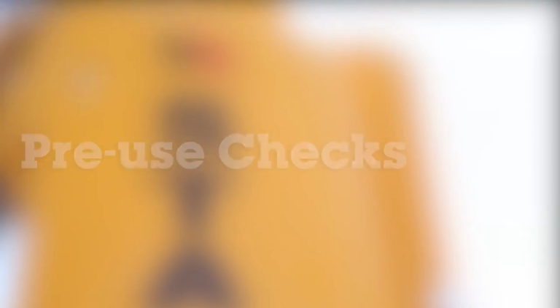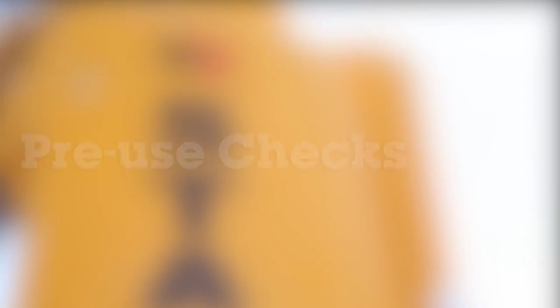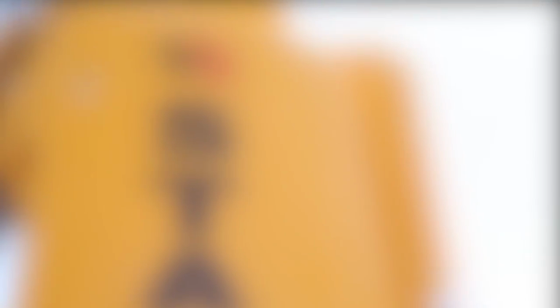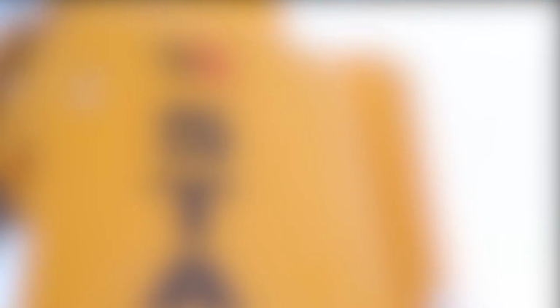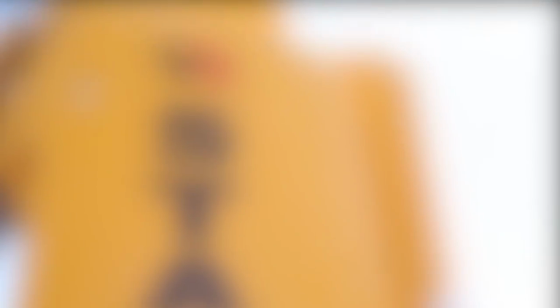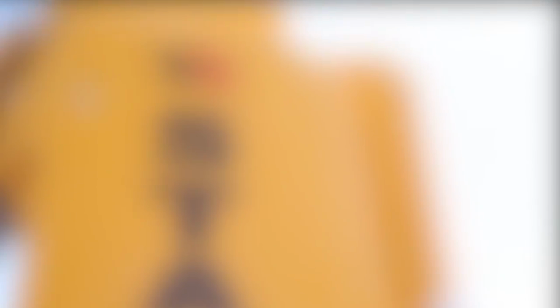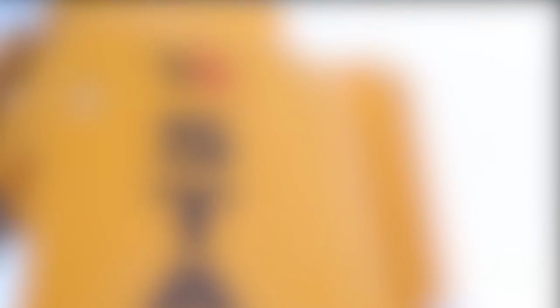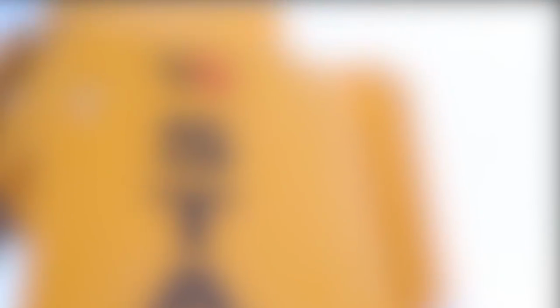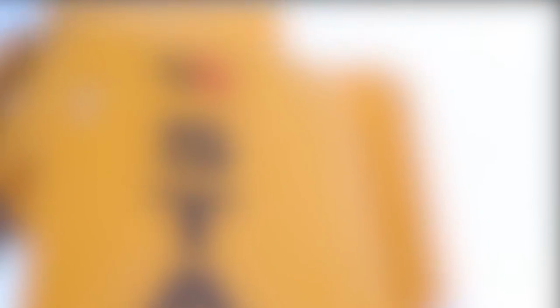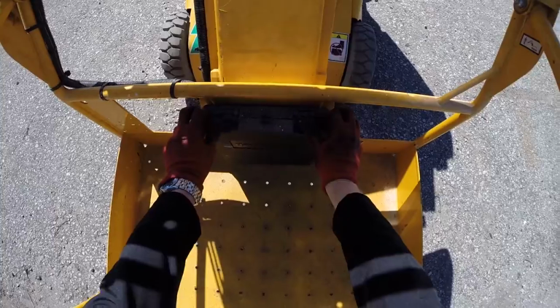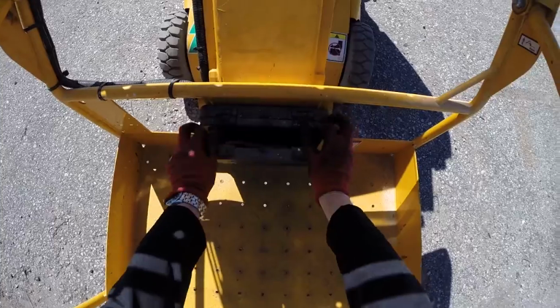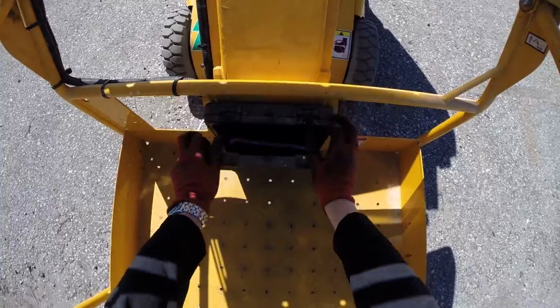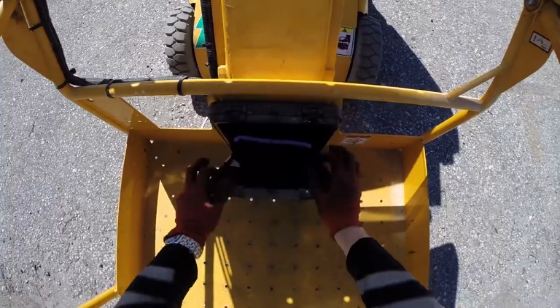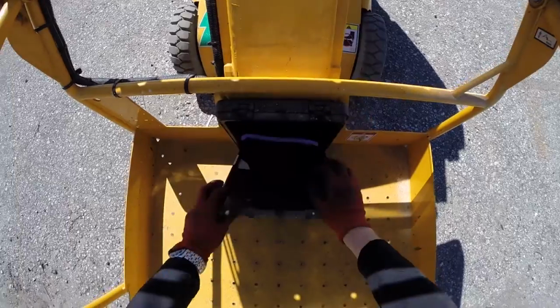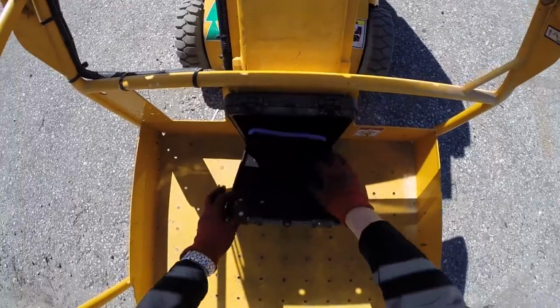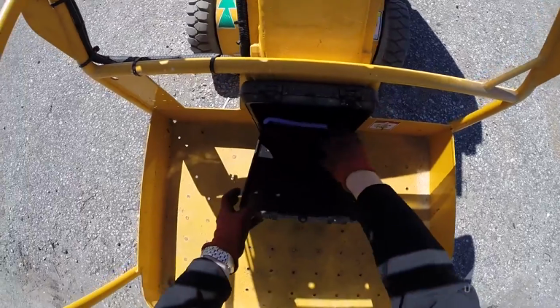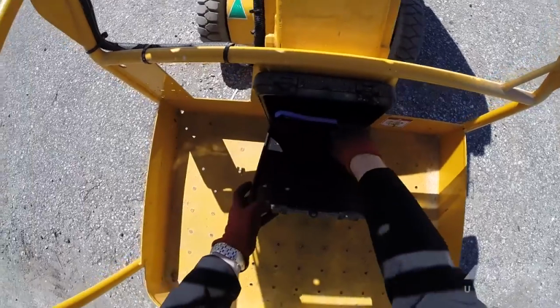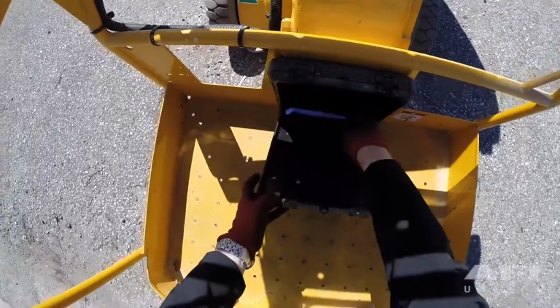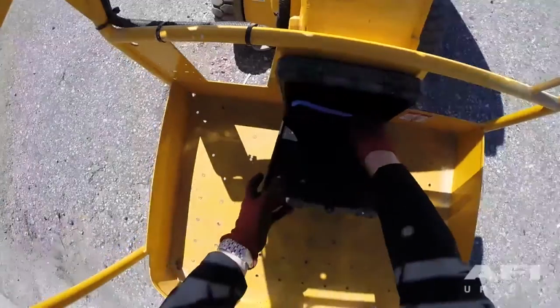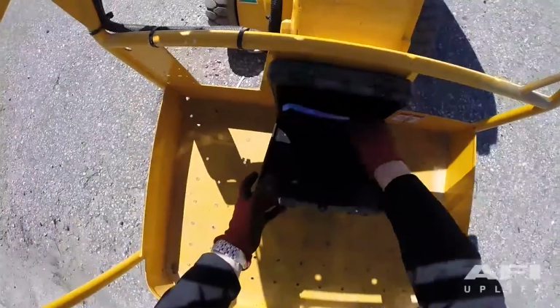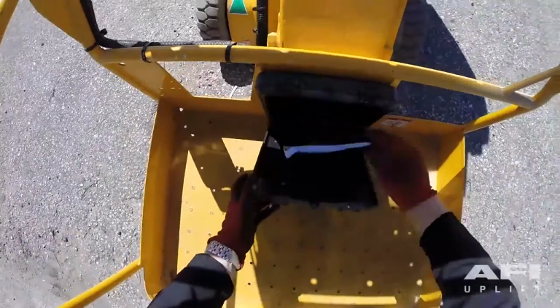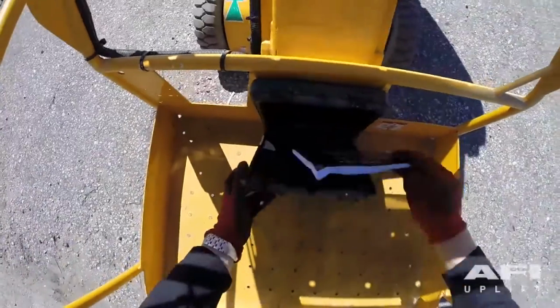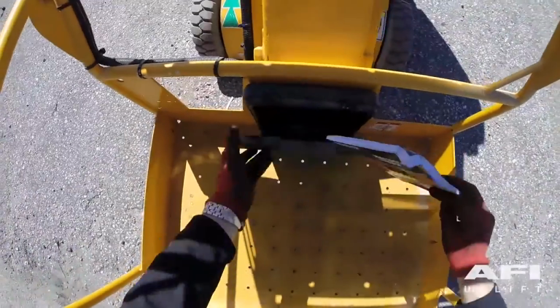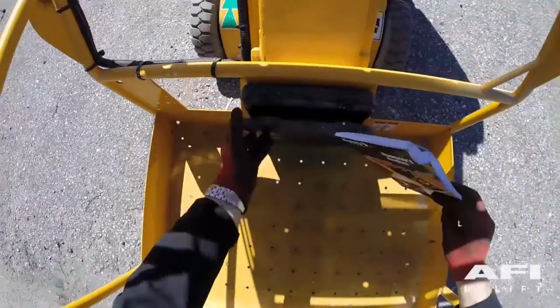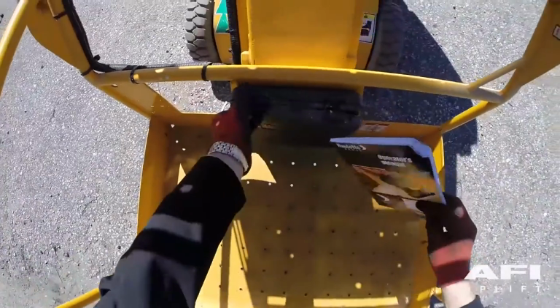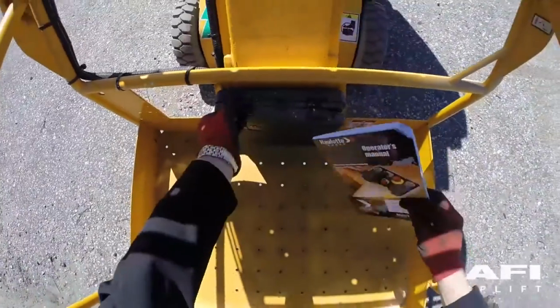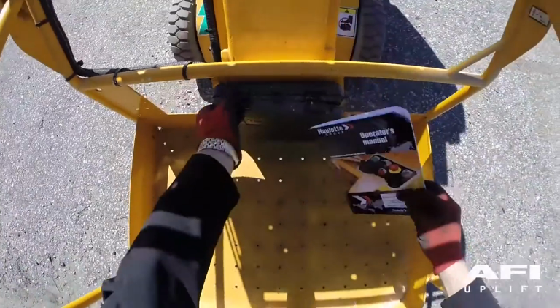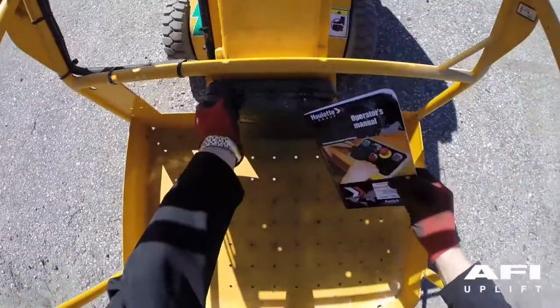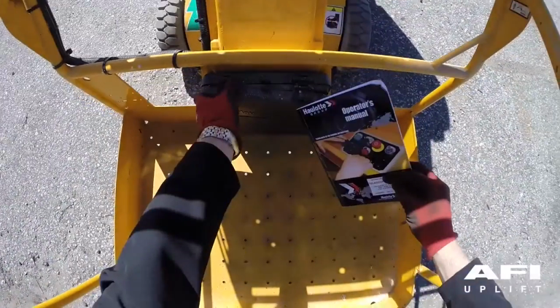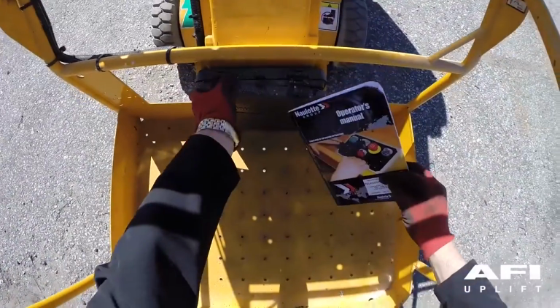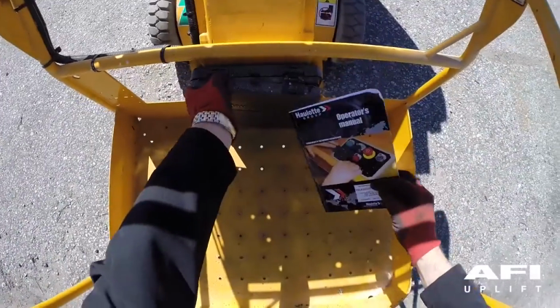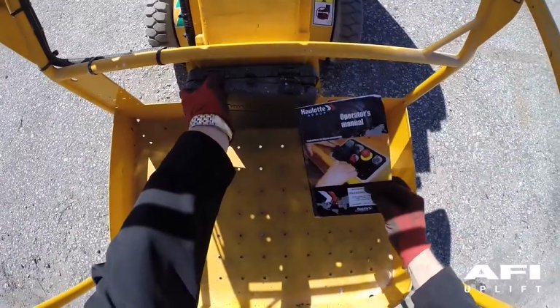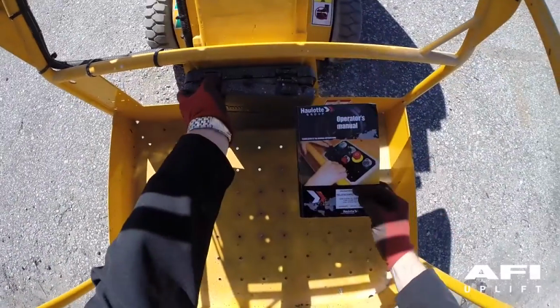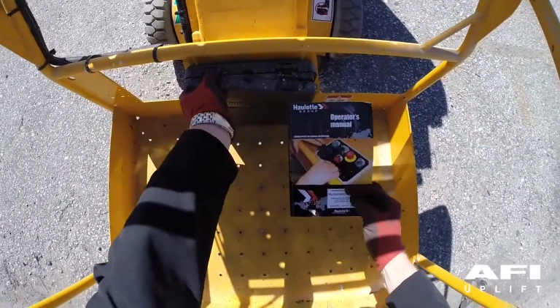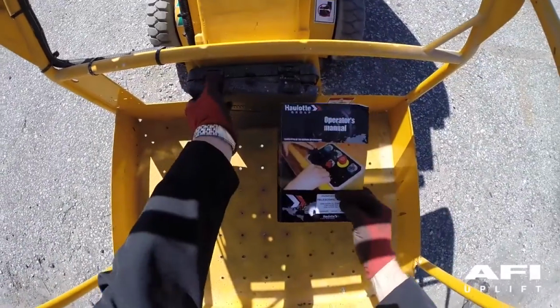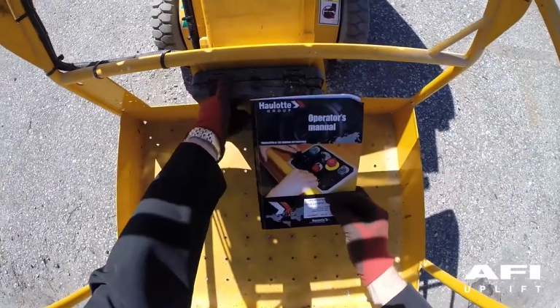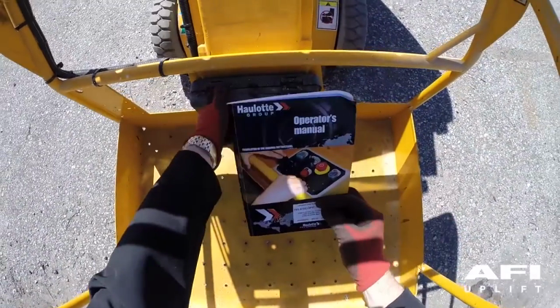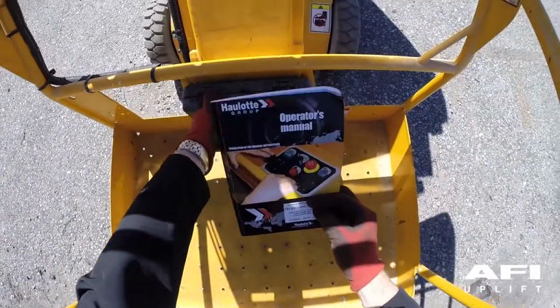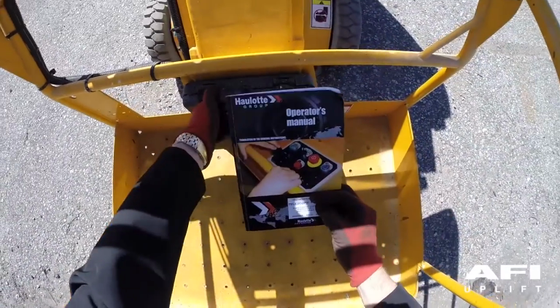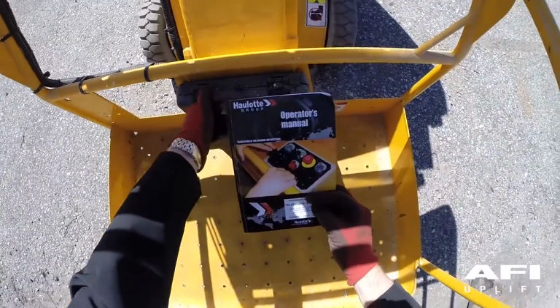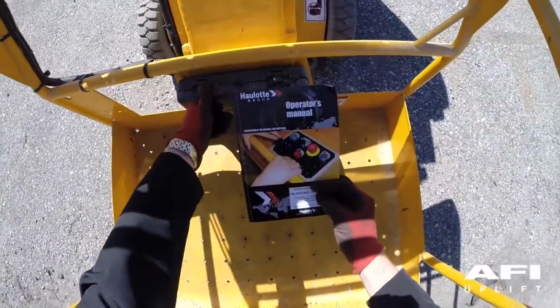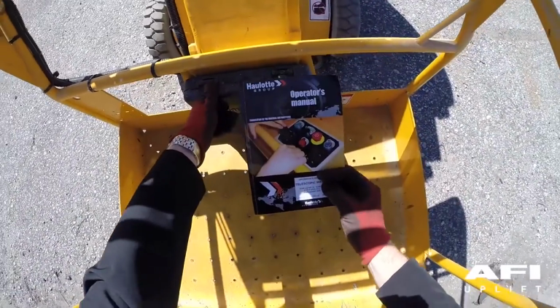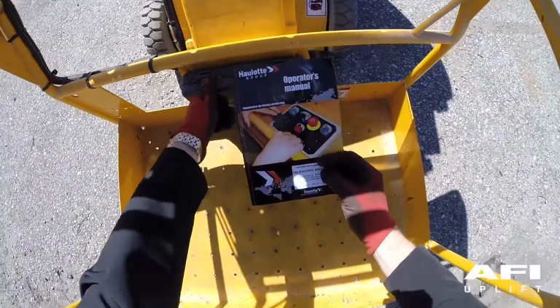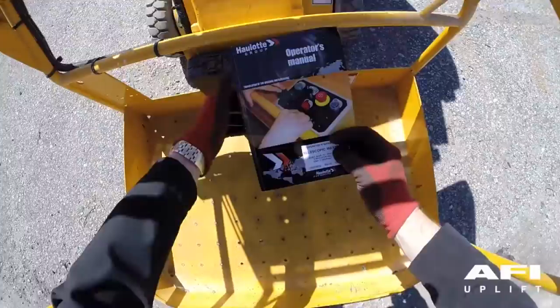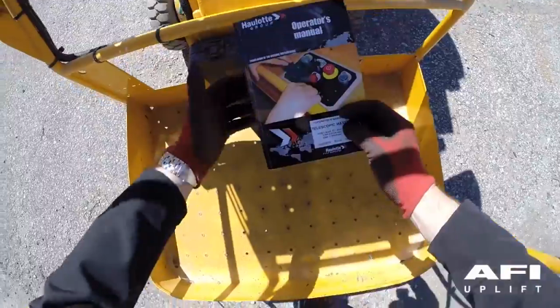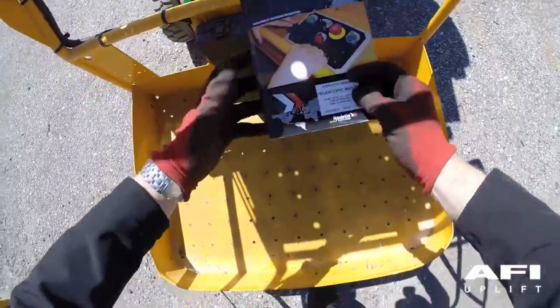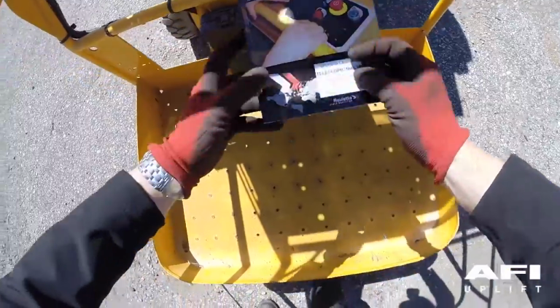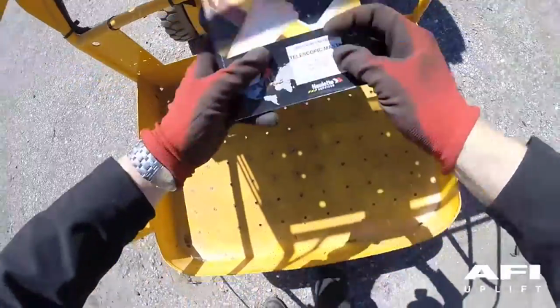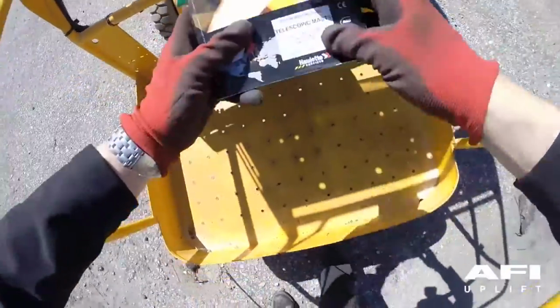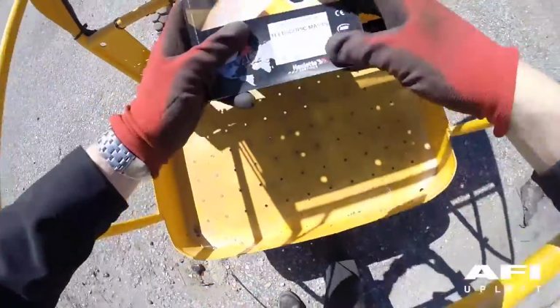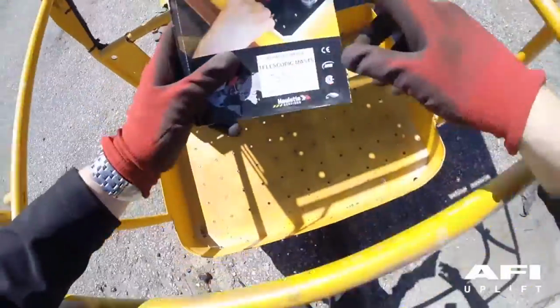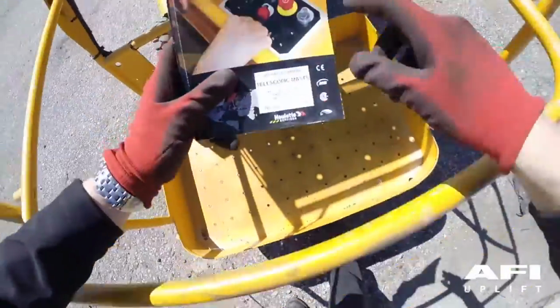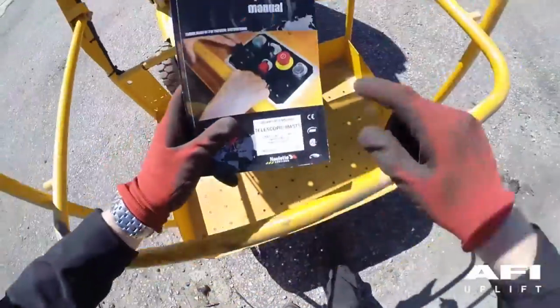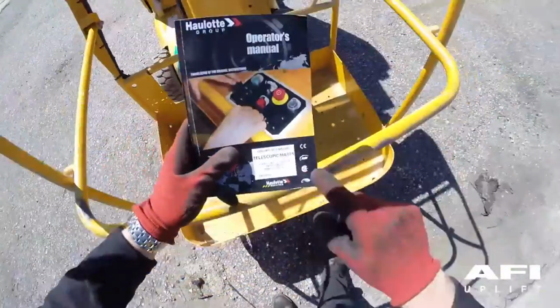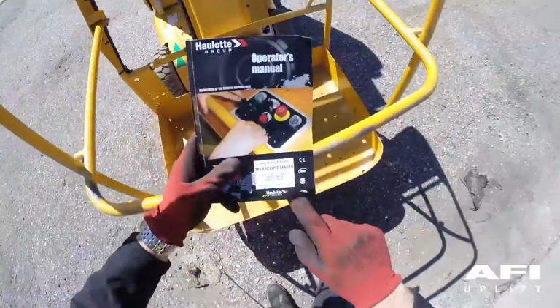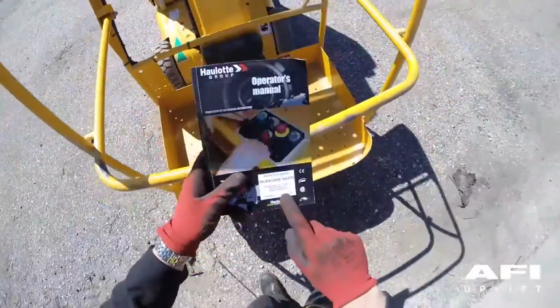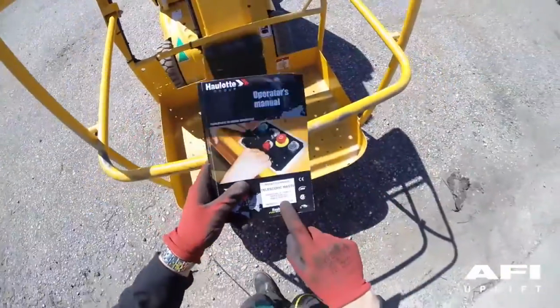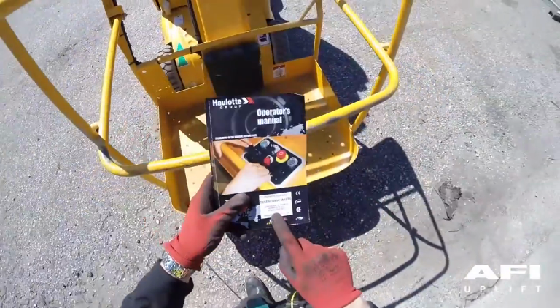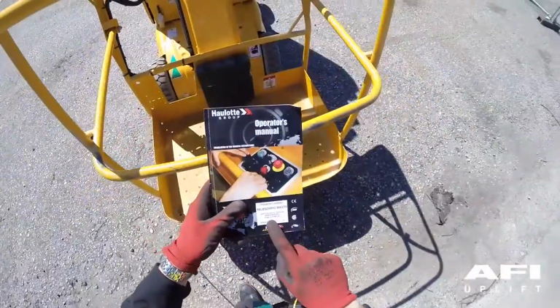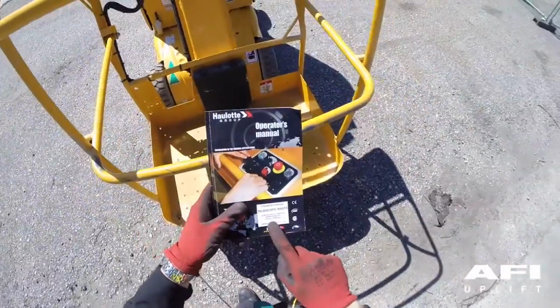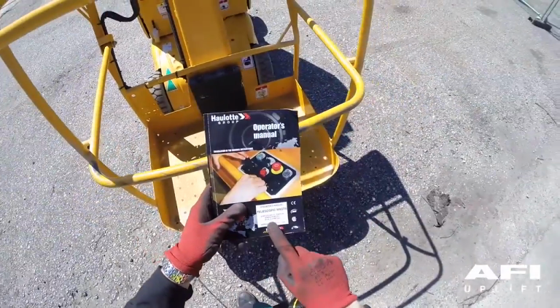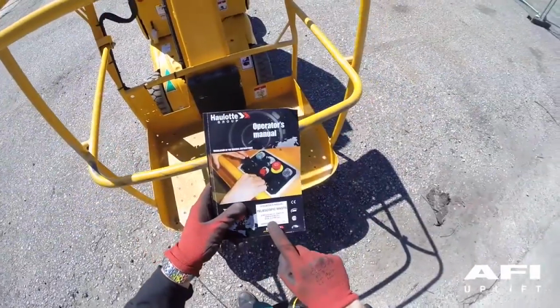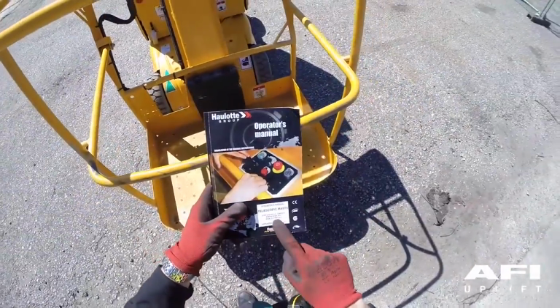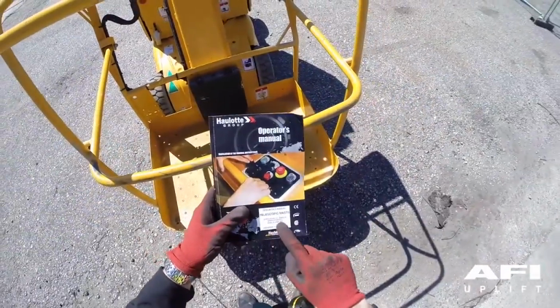Be sure that the operator's safety and responsibilities manuals are complete, legible and in the storage container locked in the platform.